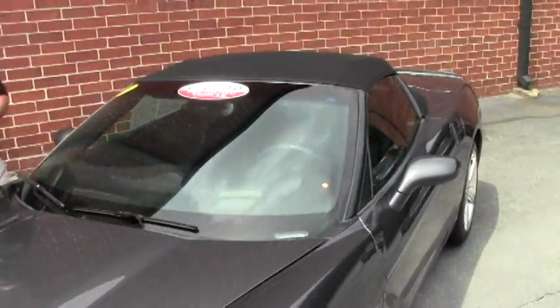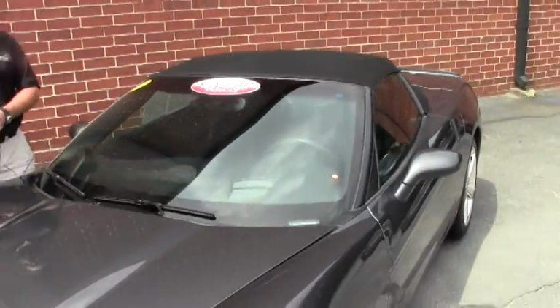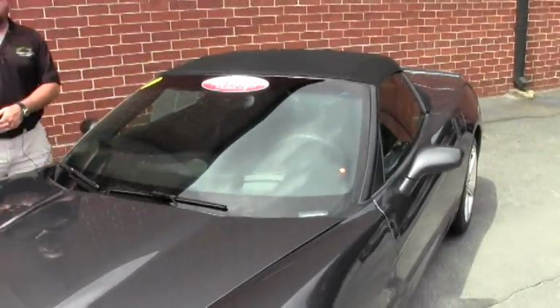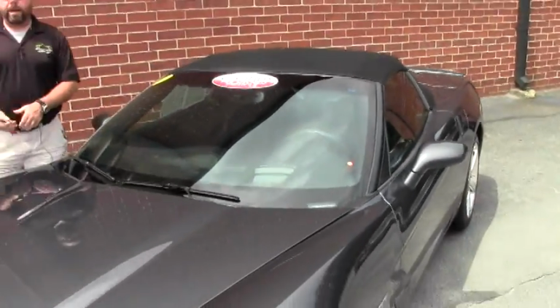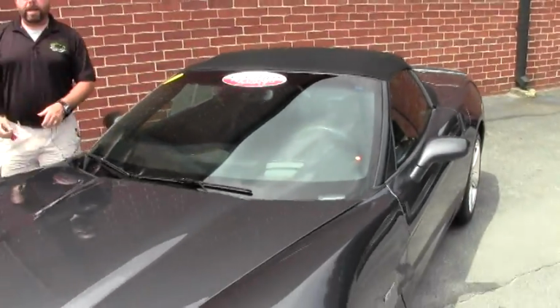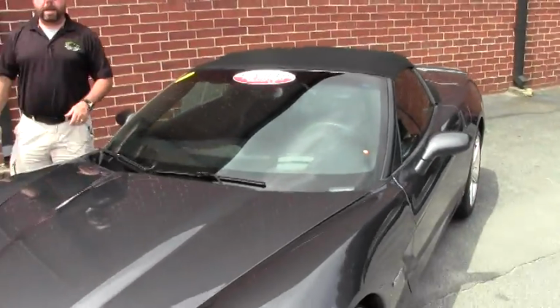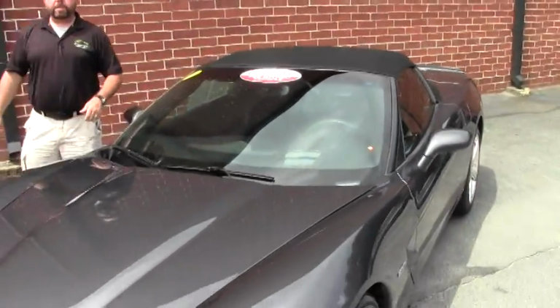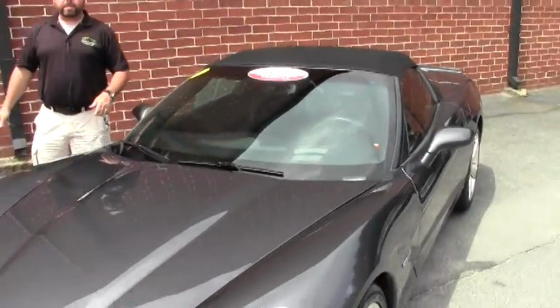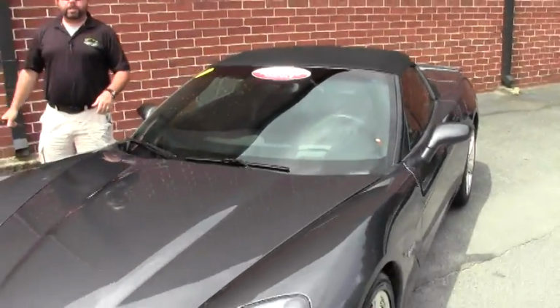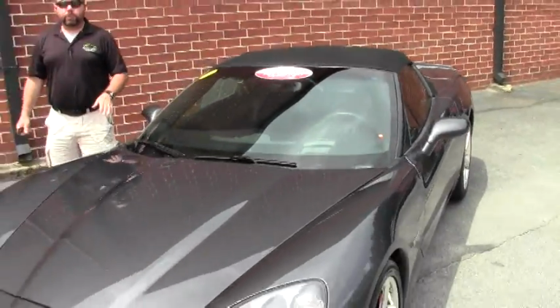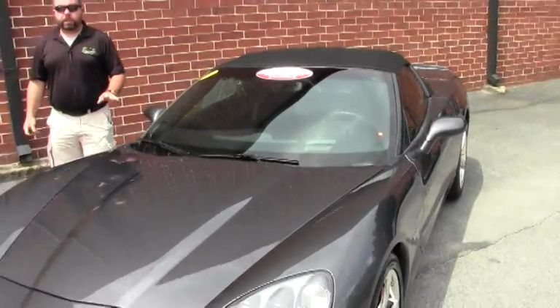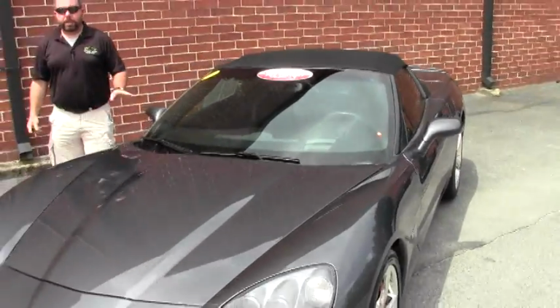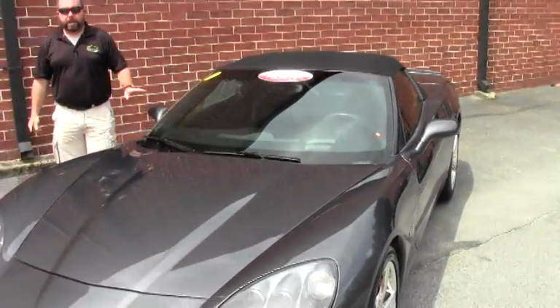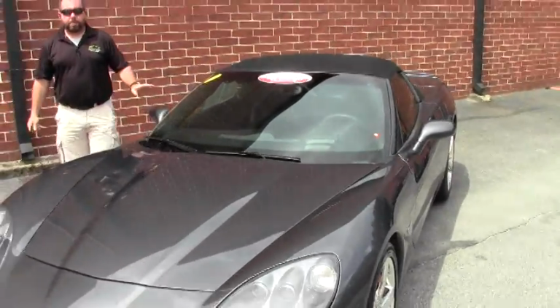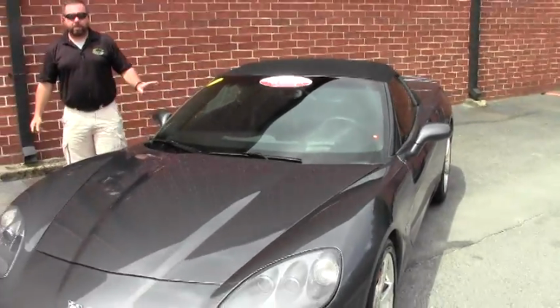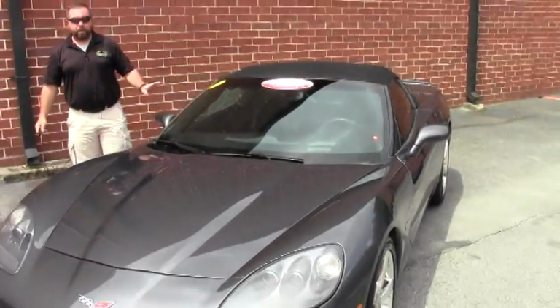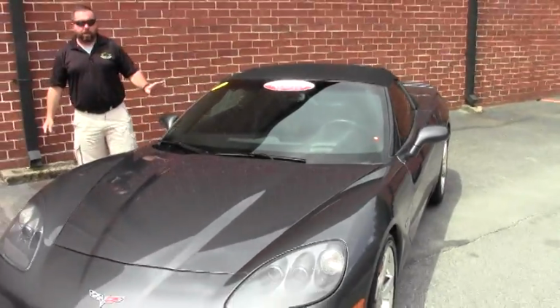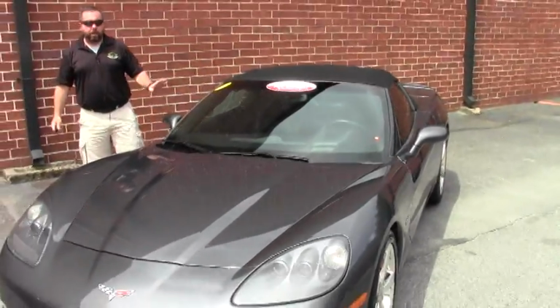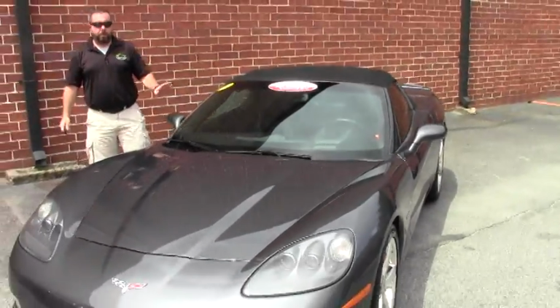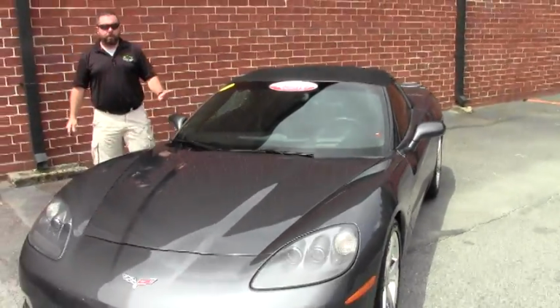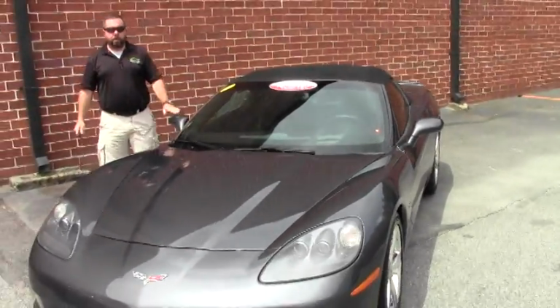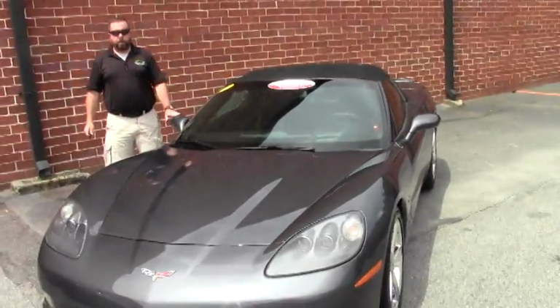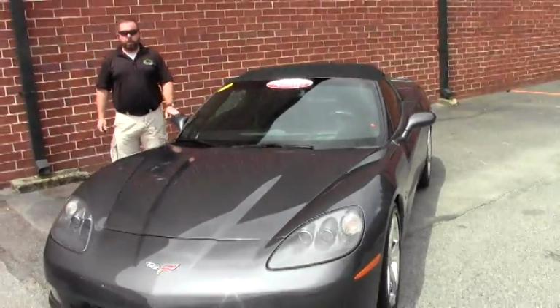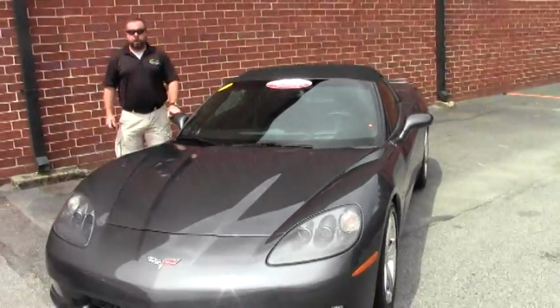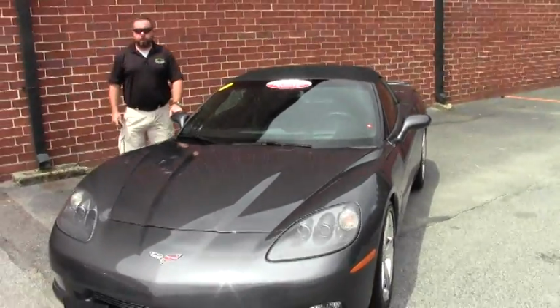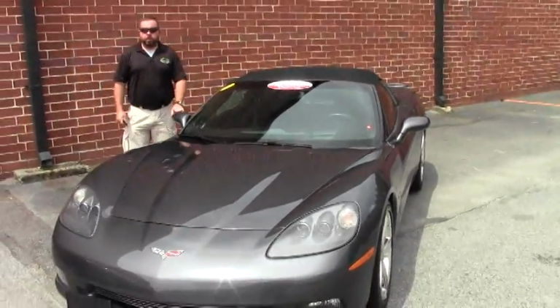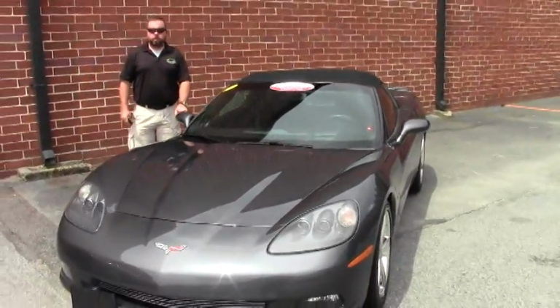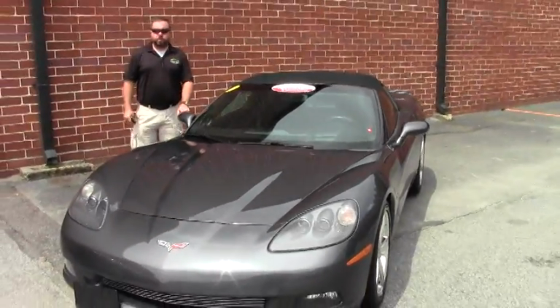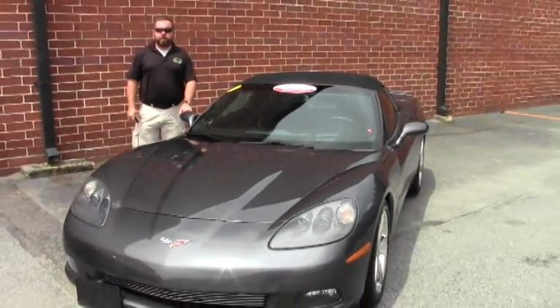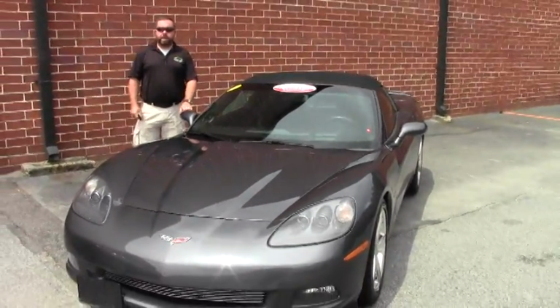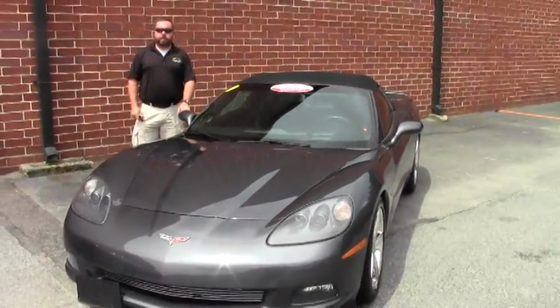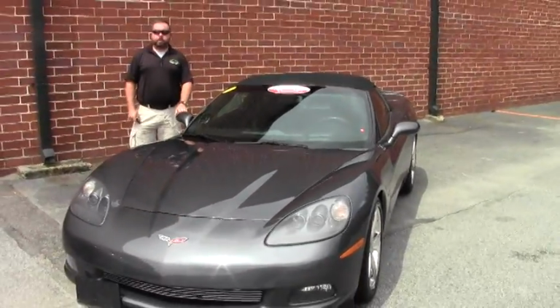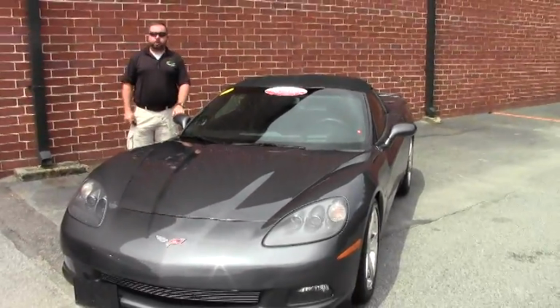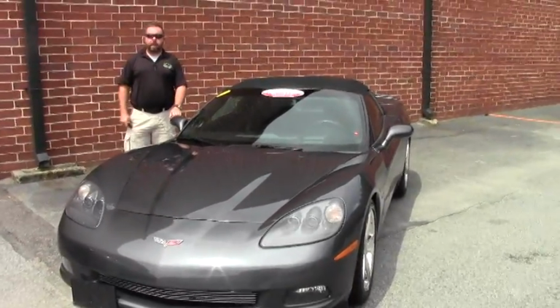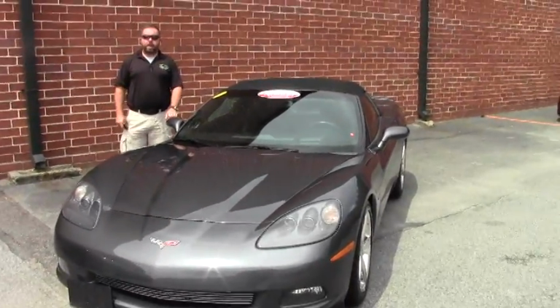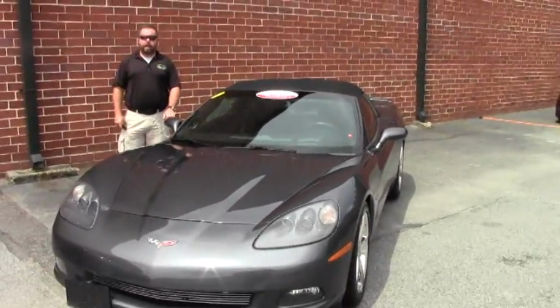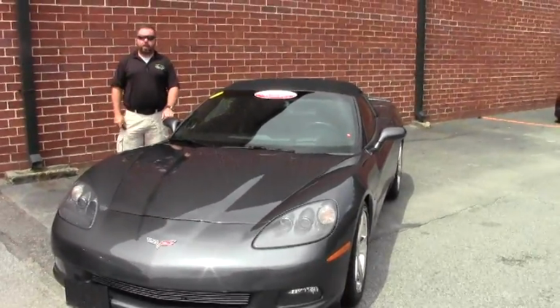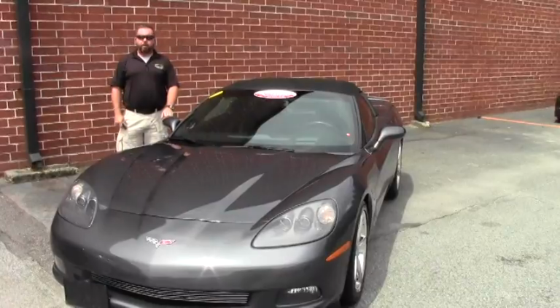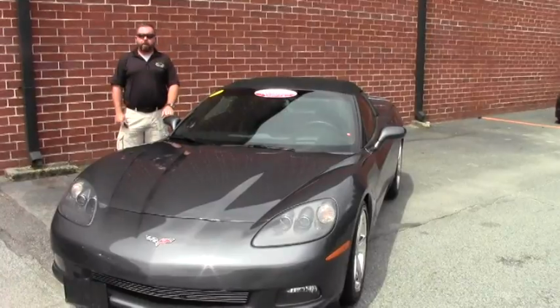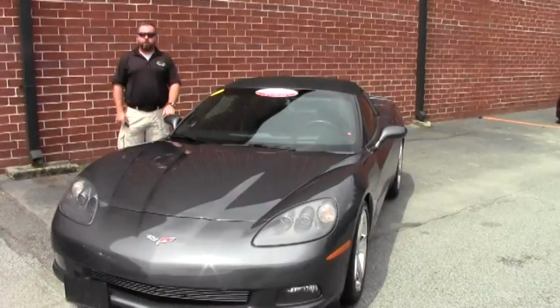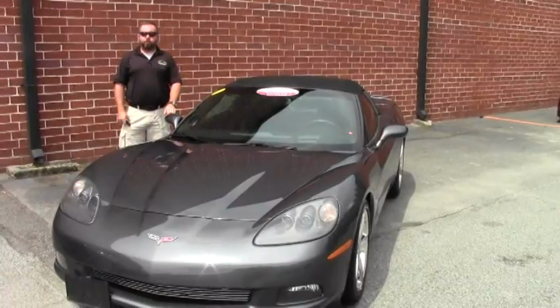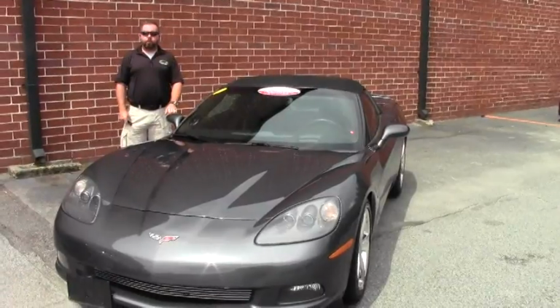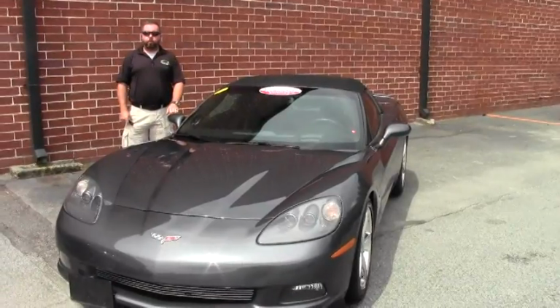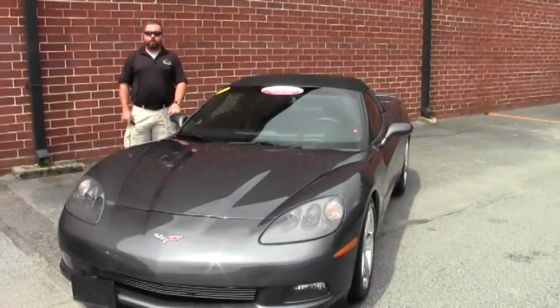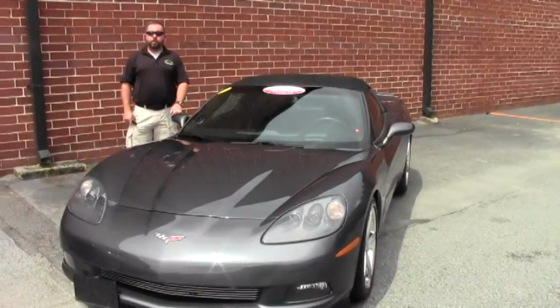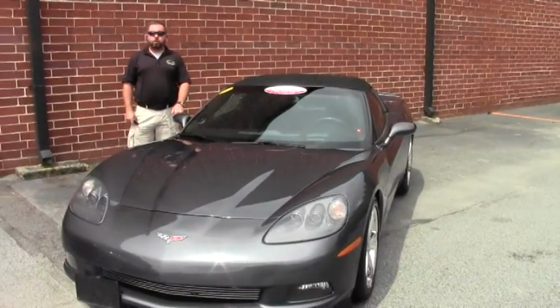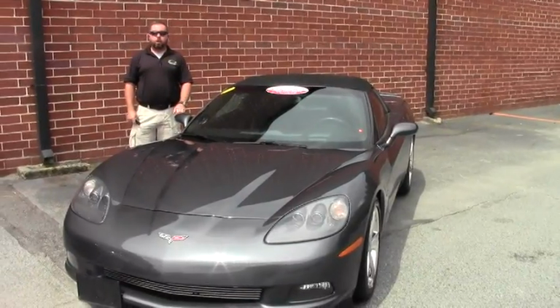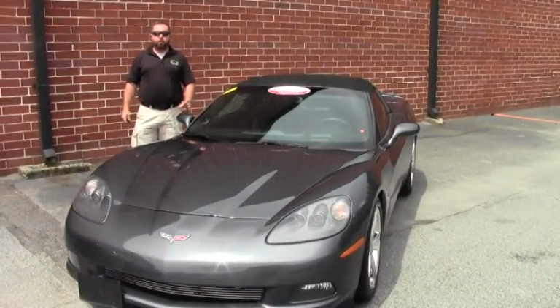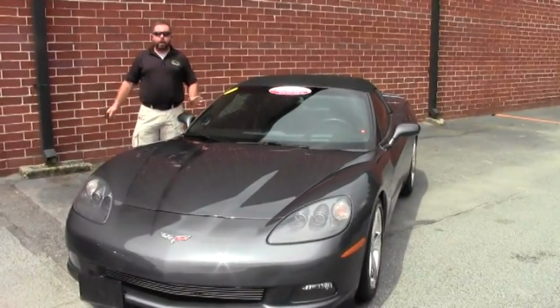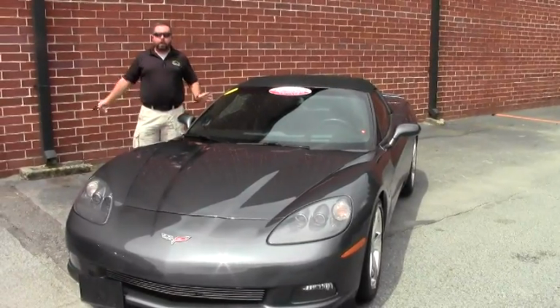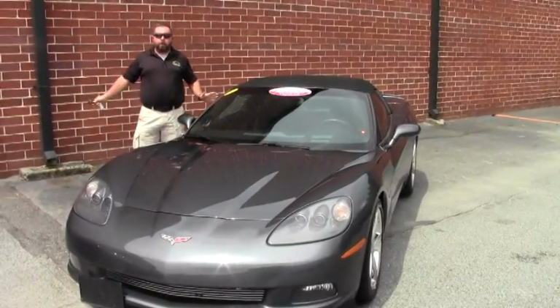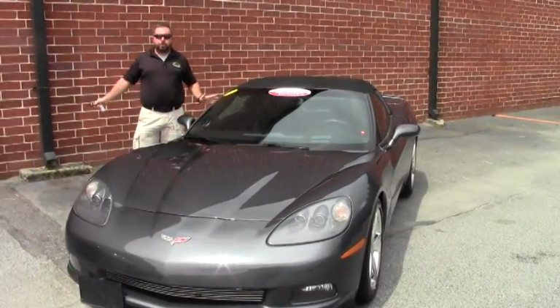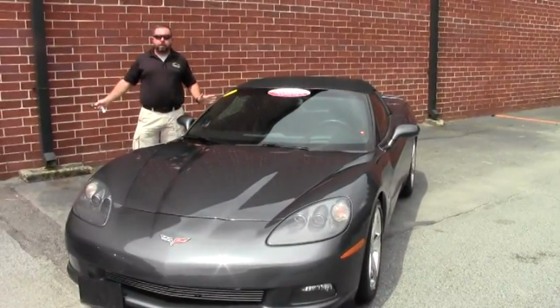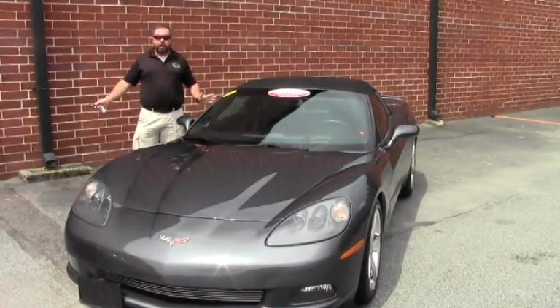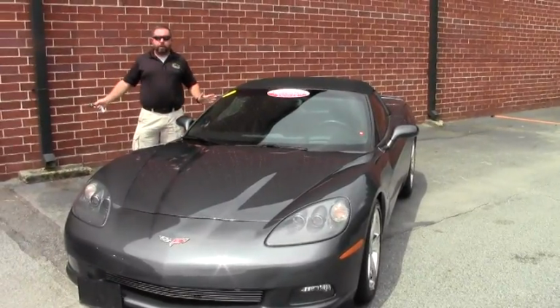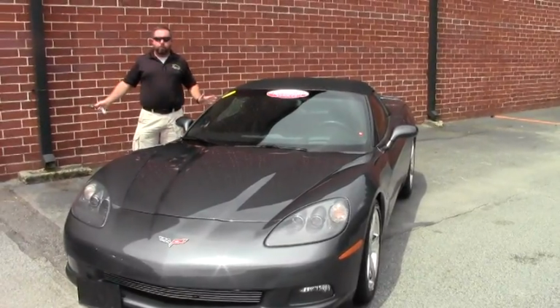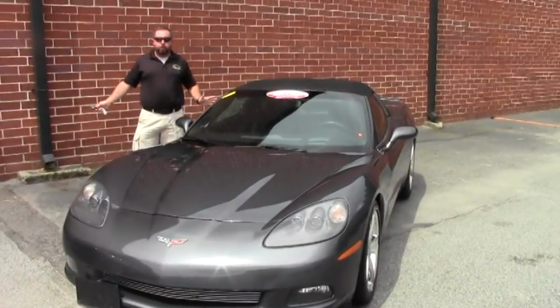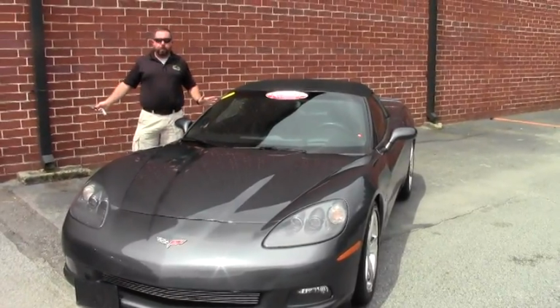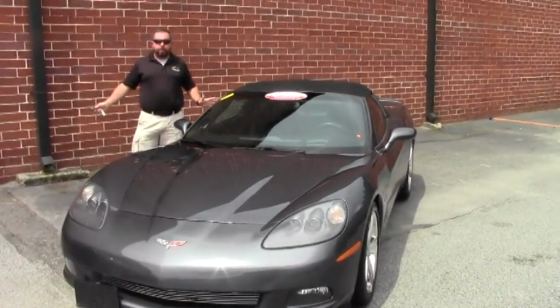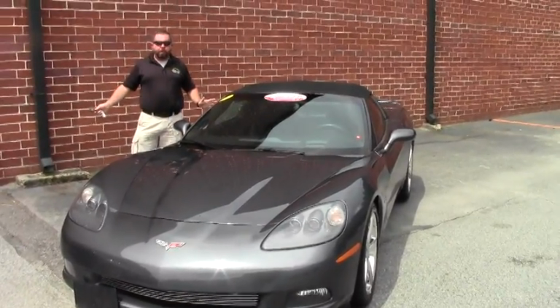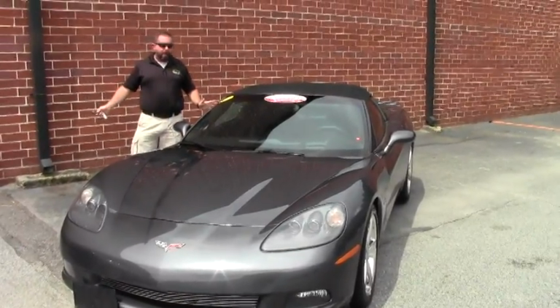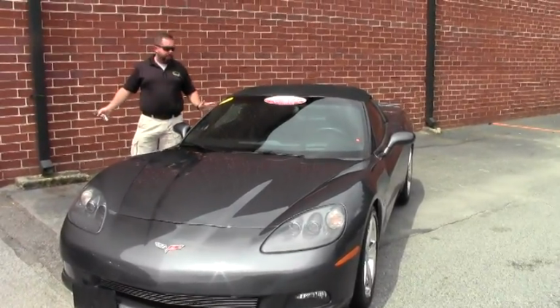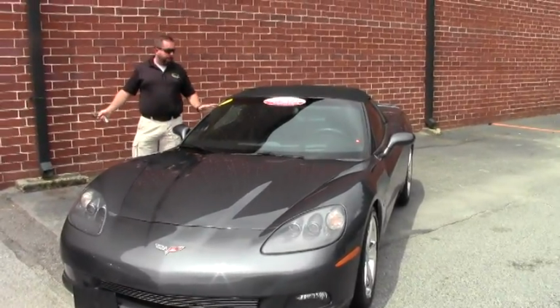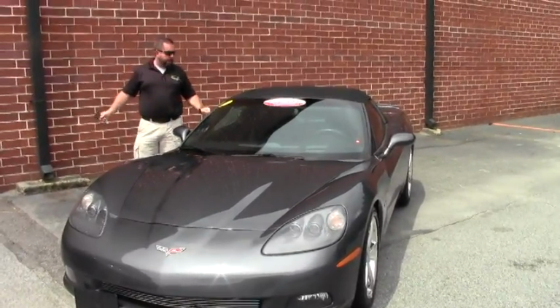Hi guys, thanks for clicking on my video. Today is a great day. We're featuring all great cars today at Buyavet.